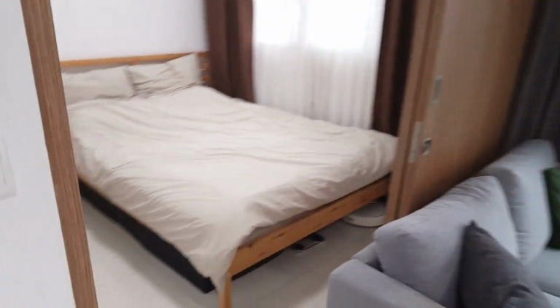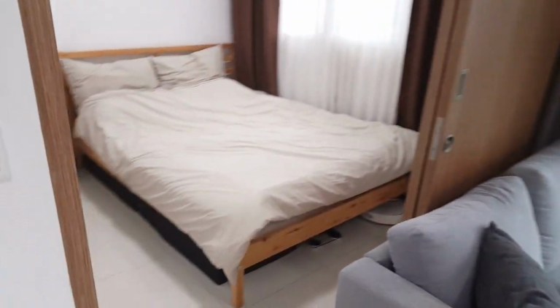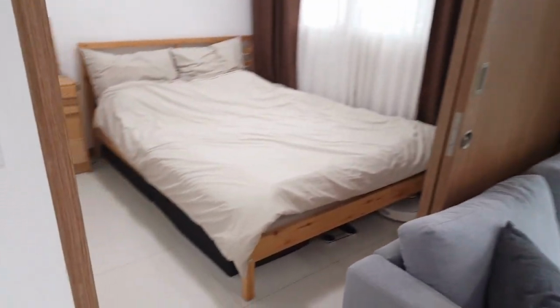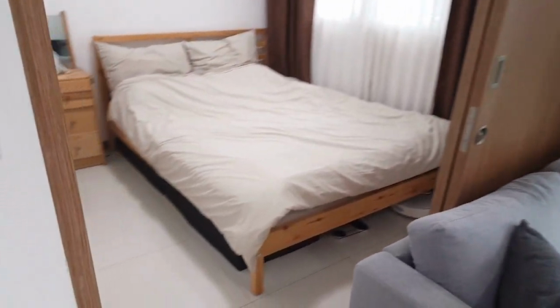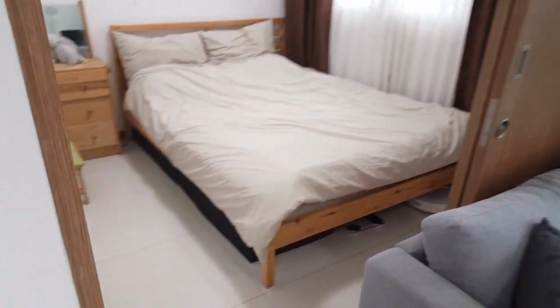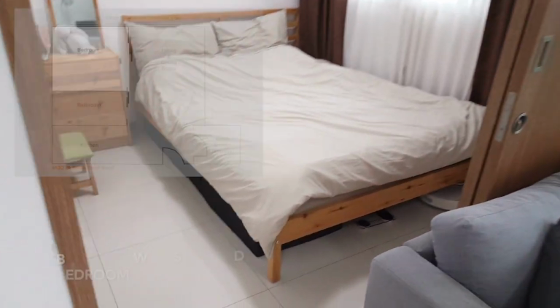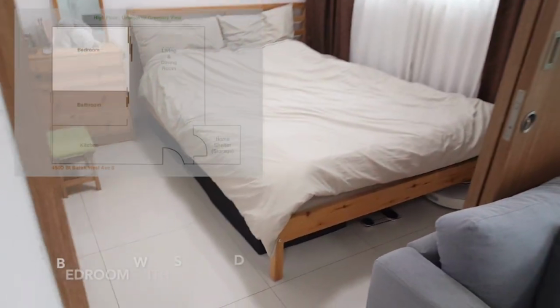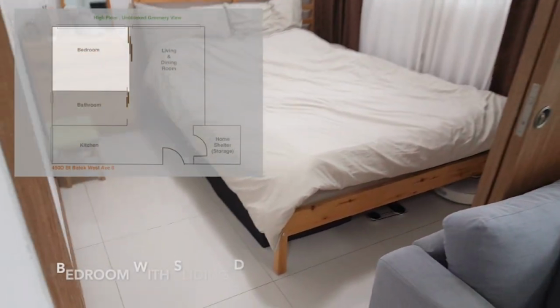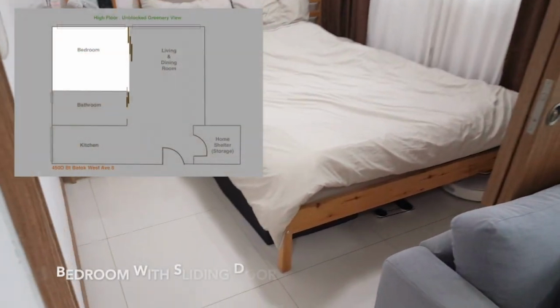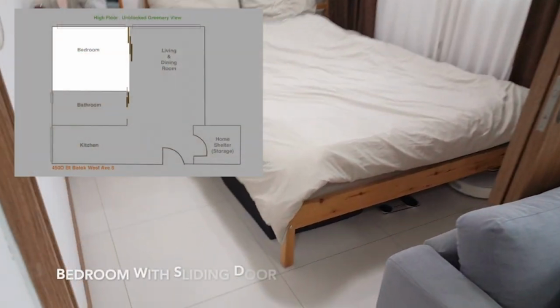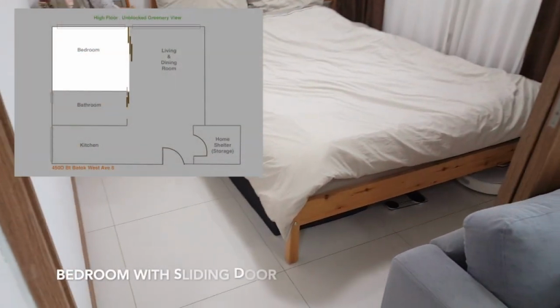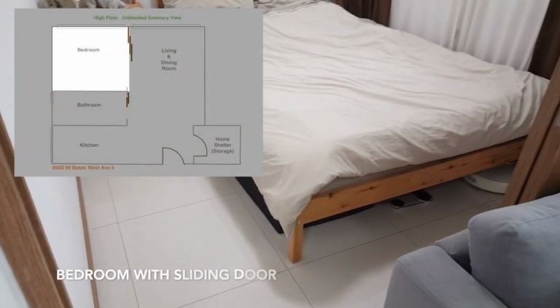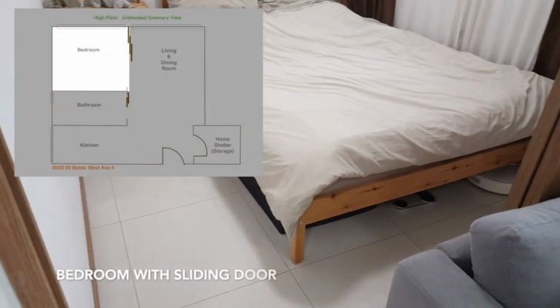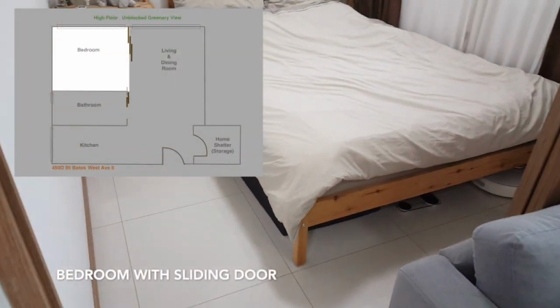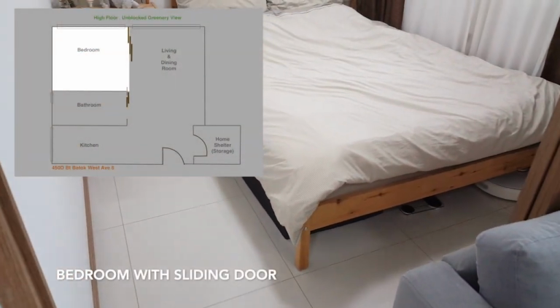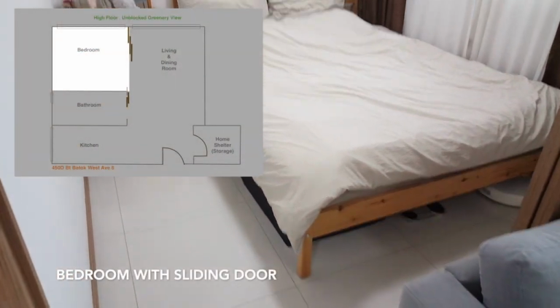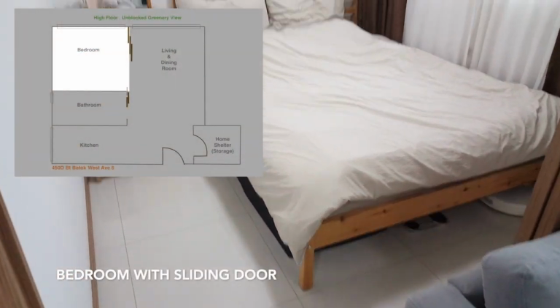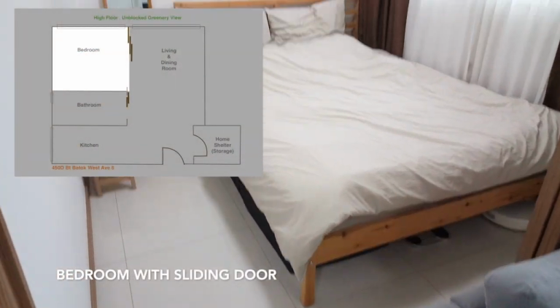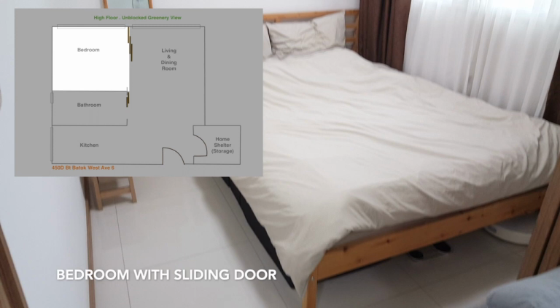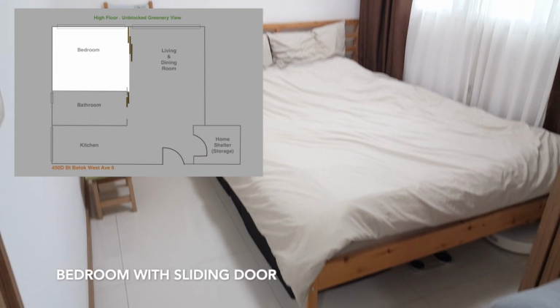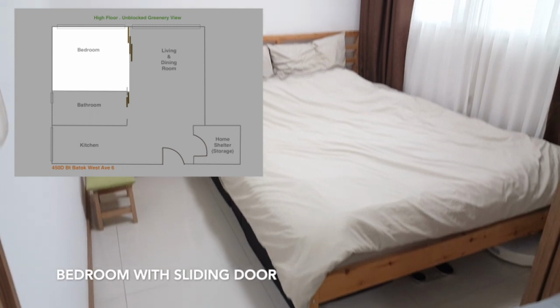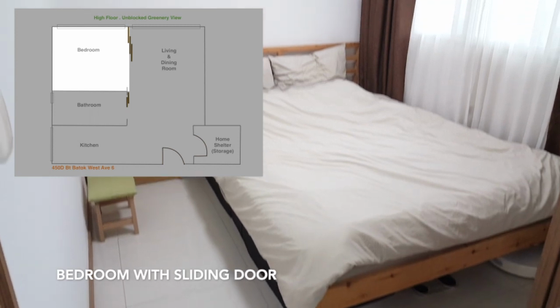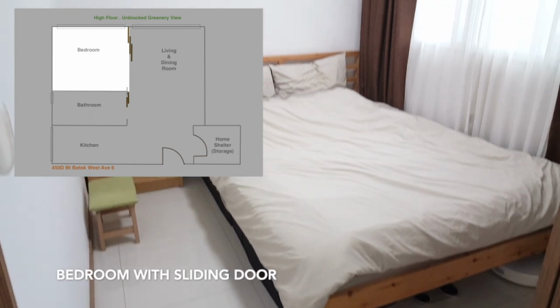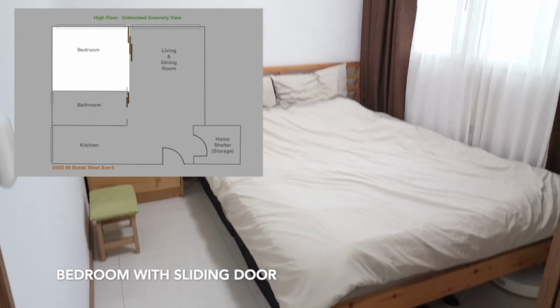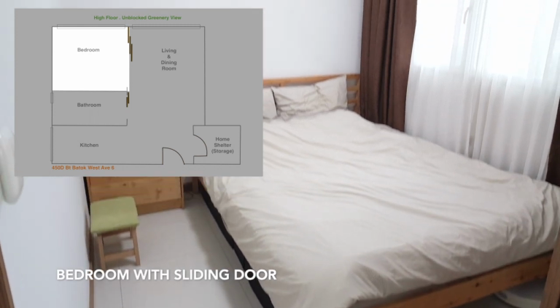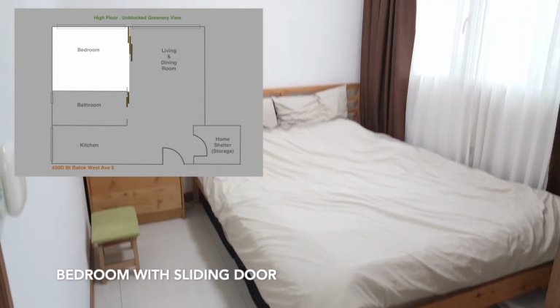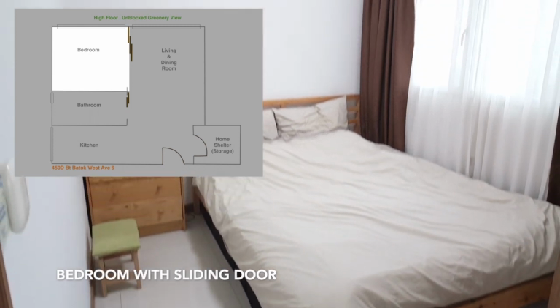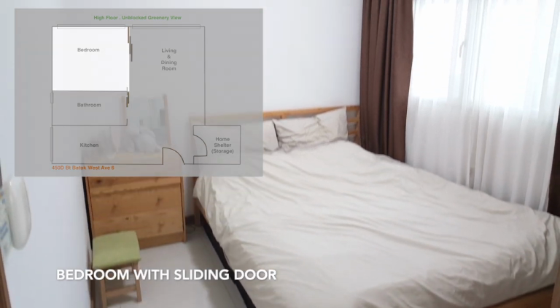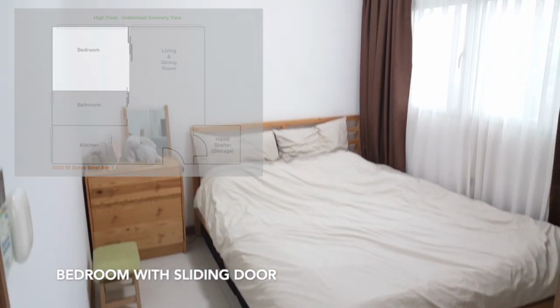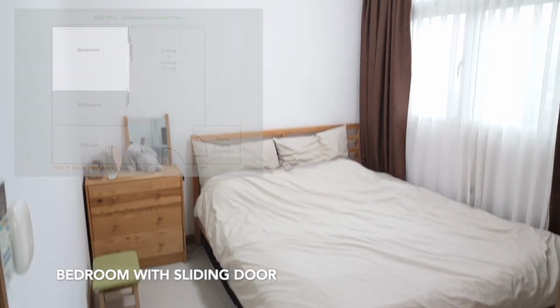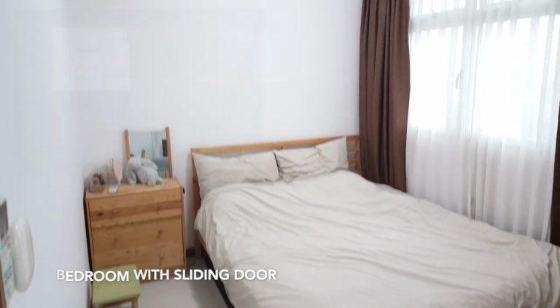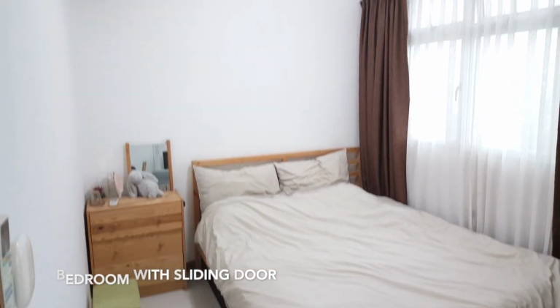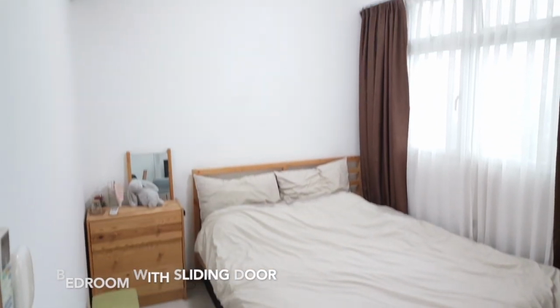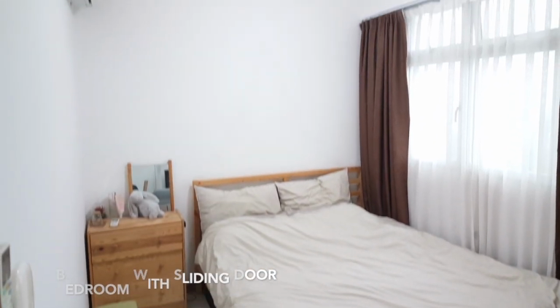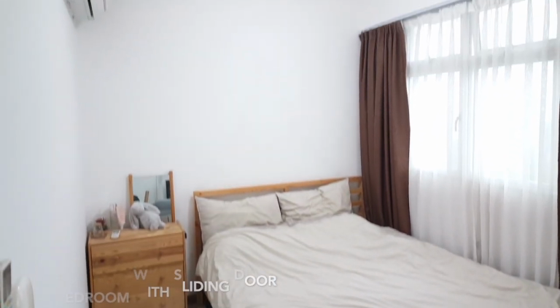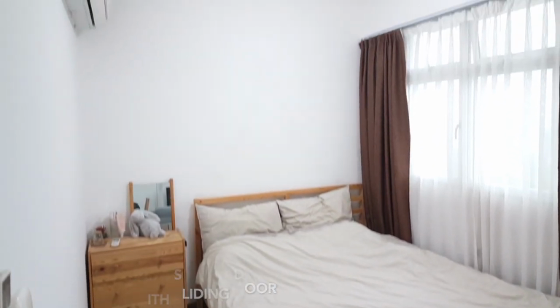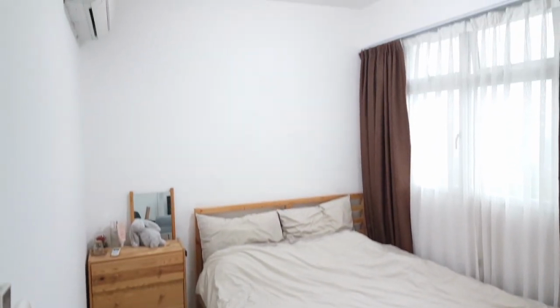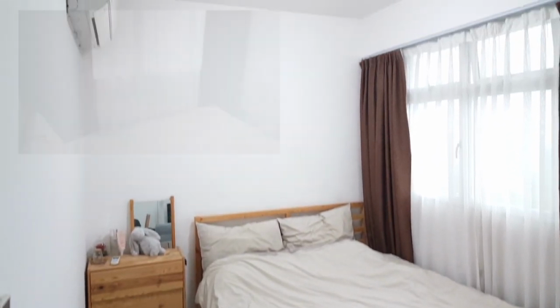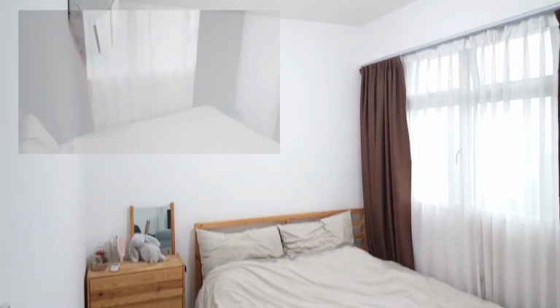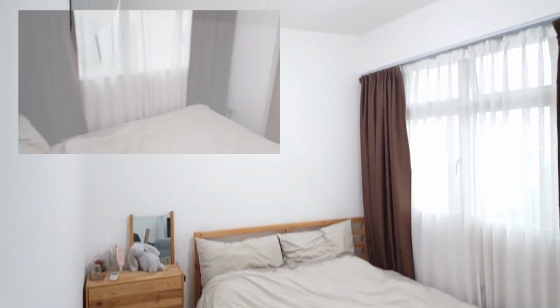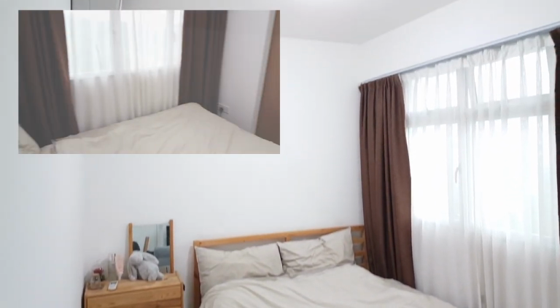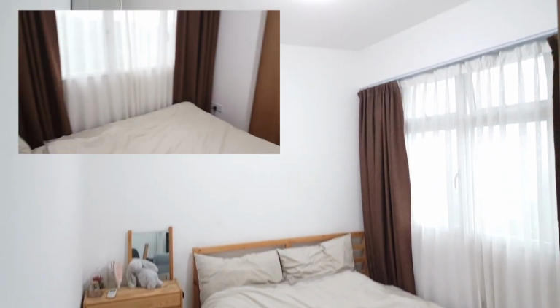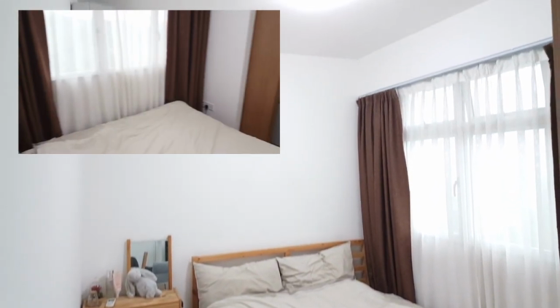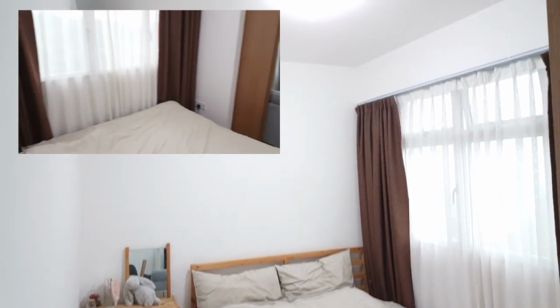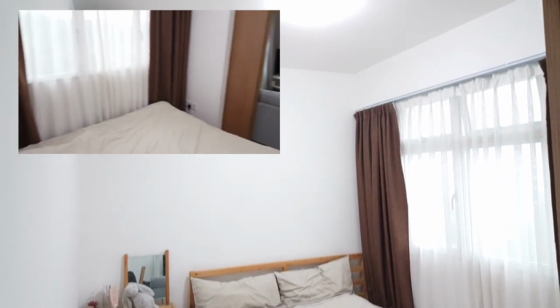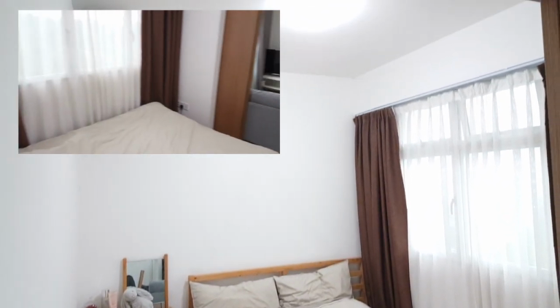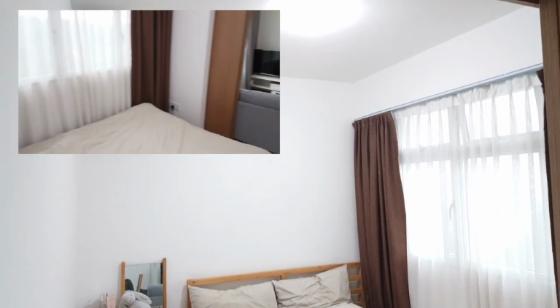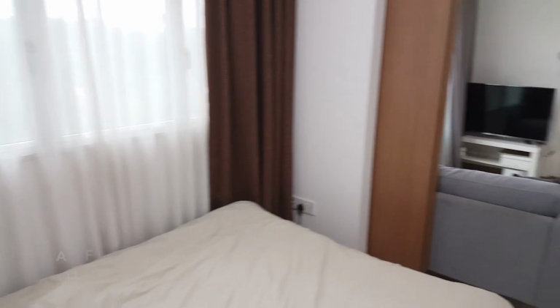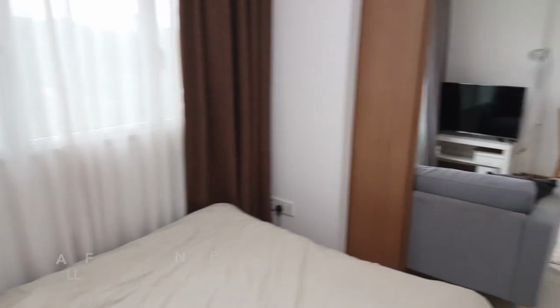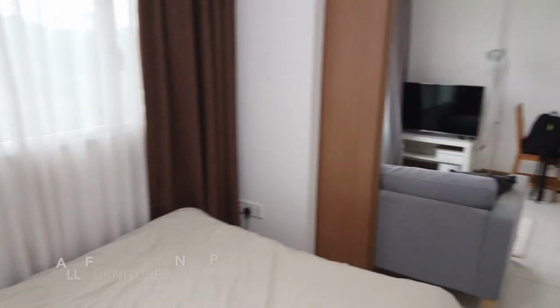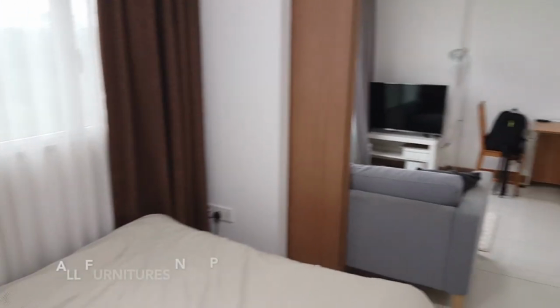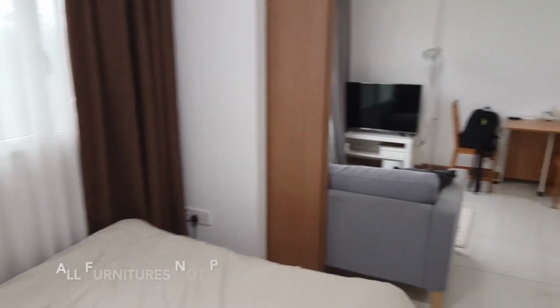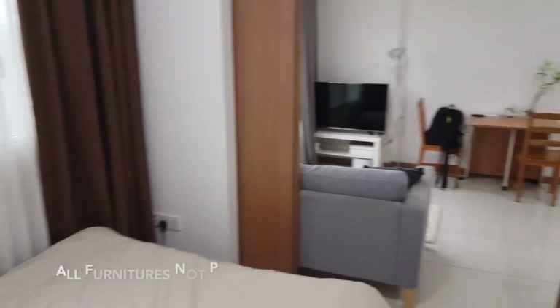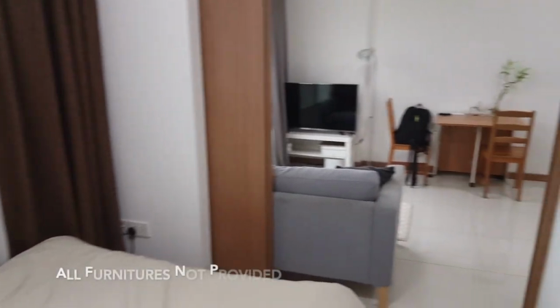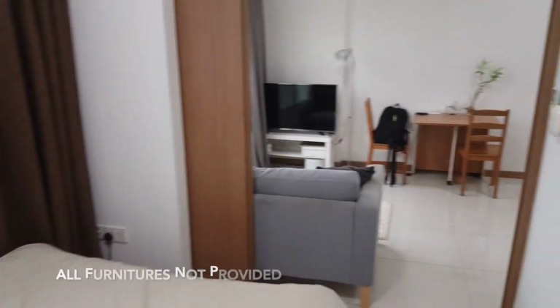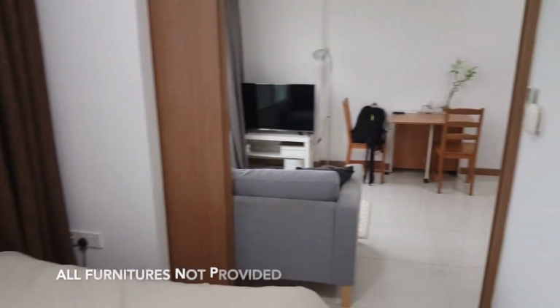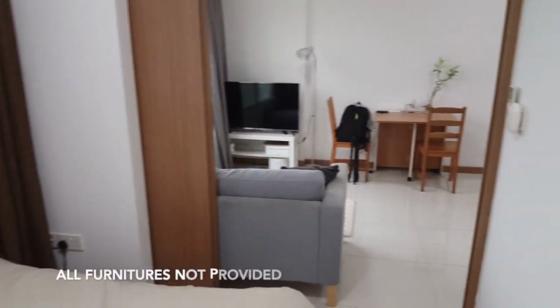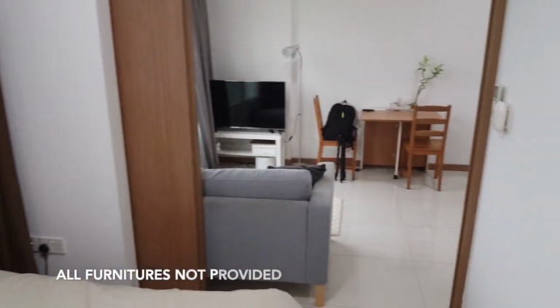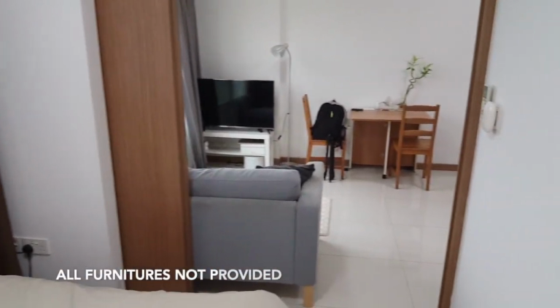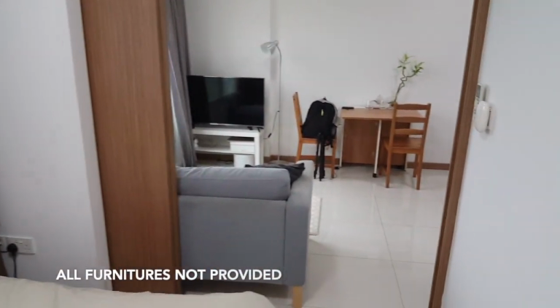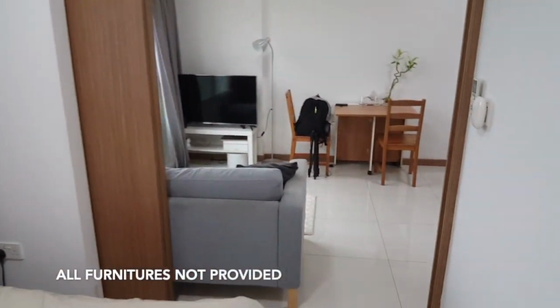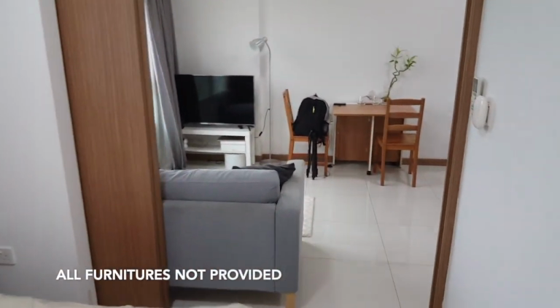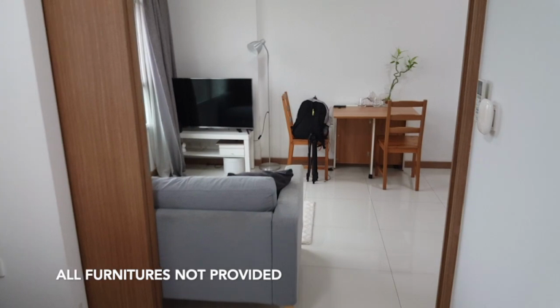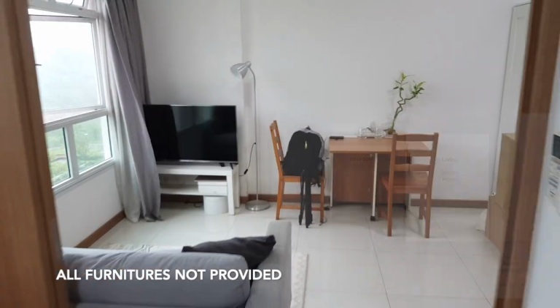Bedroom with sliding door. All furnitures are not provided.